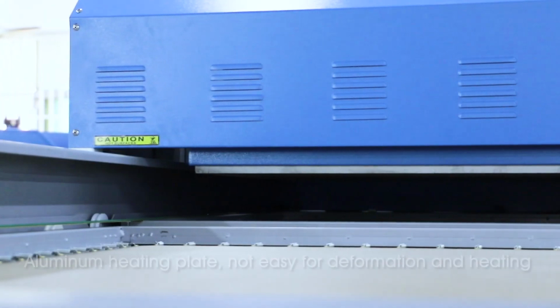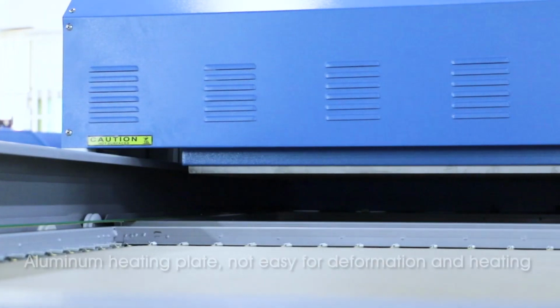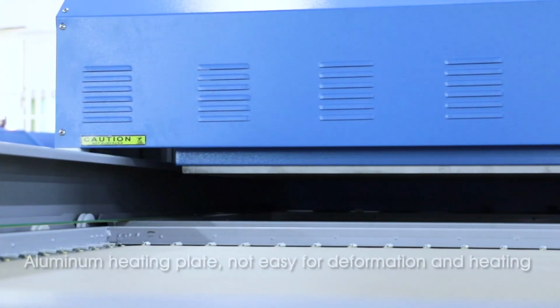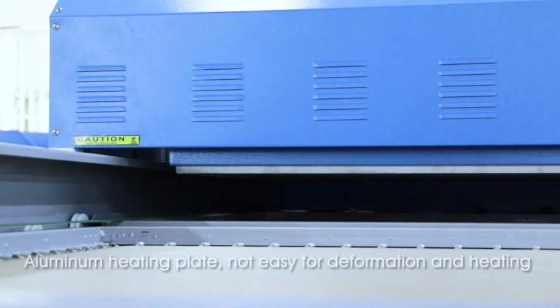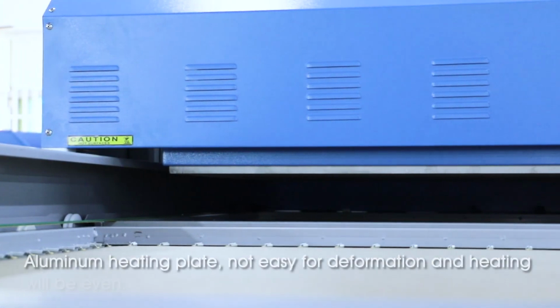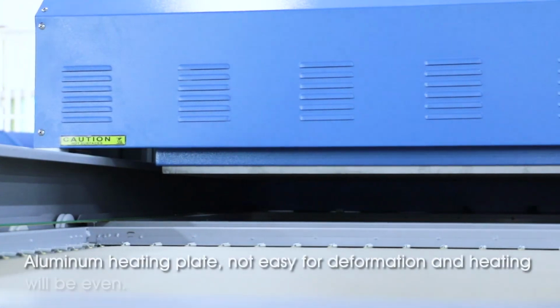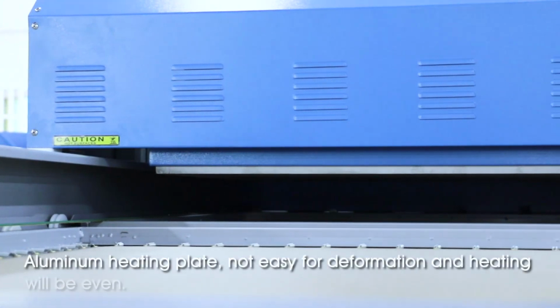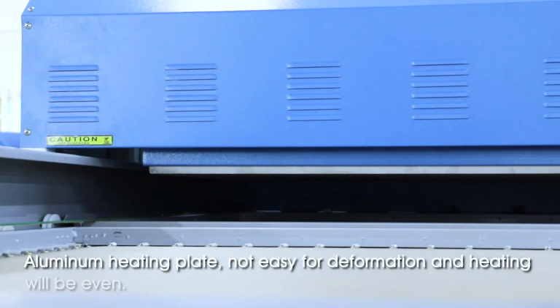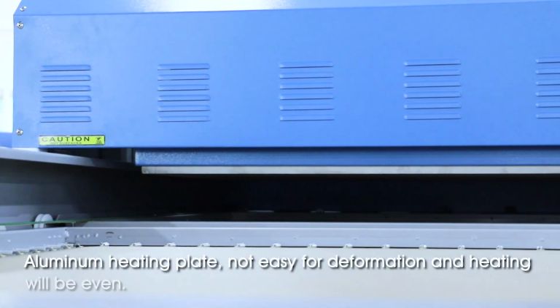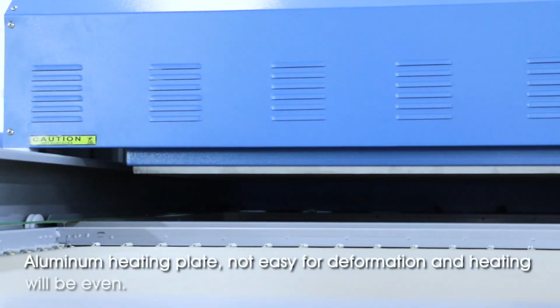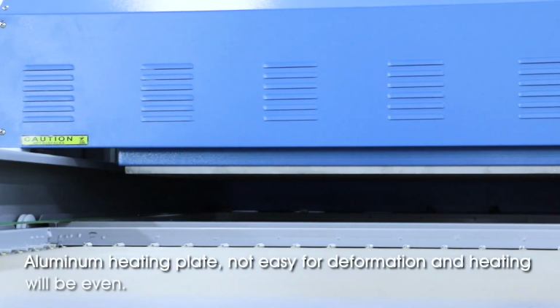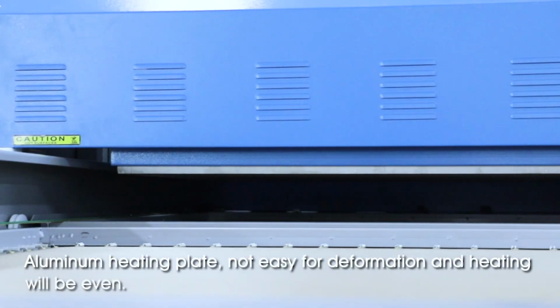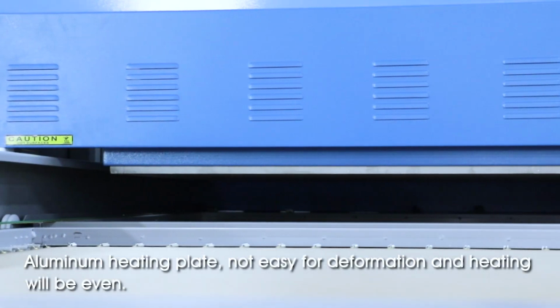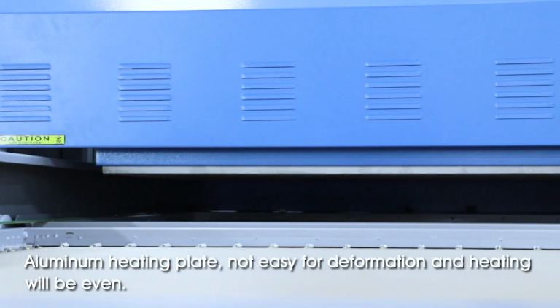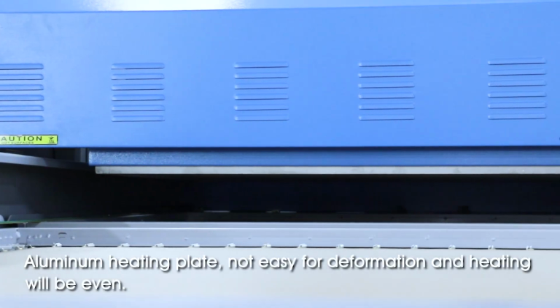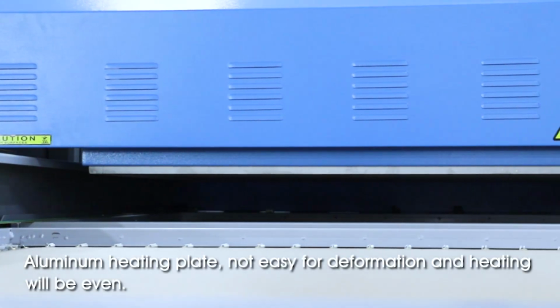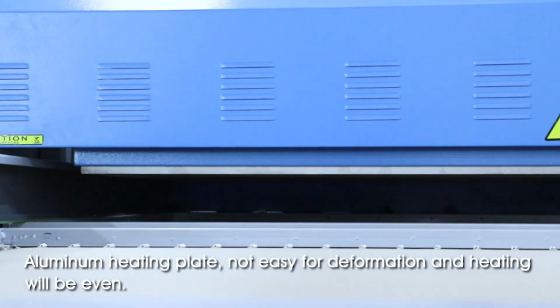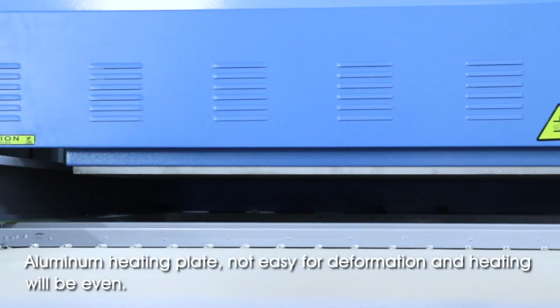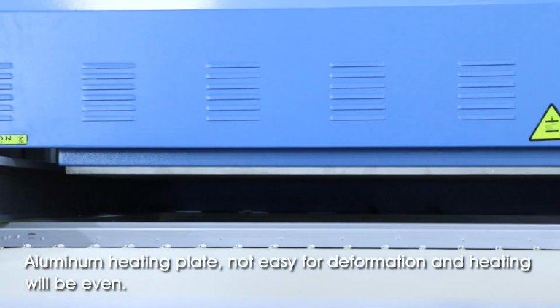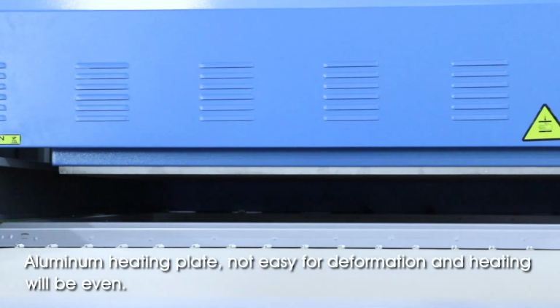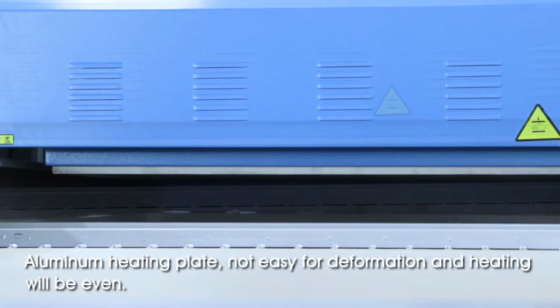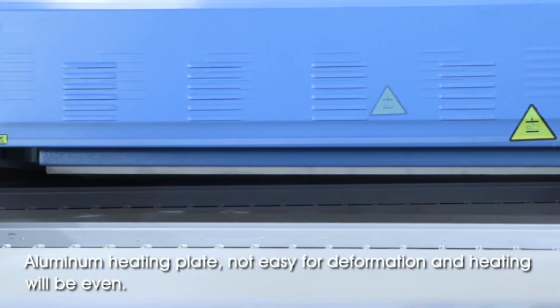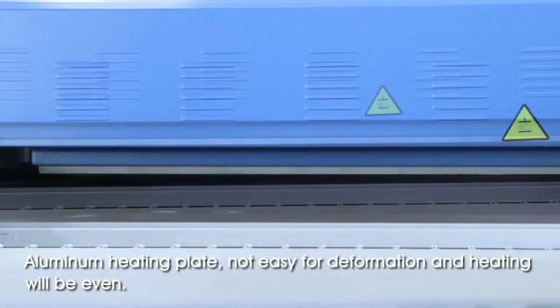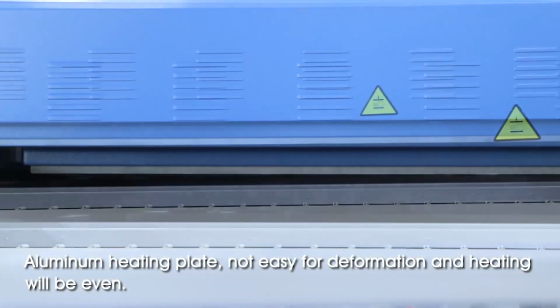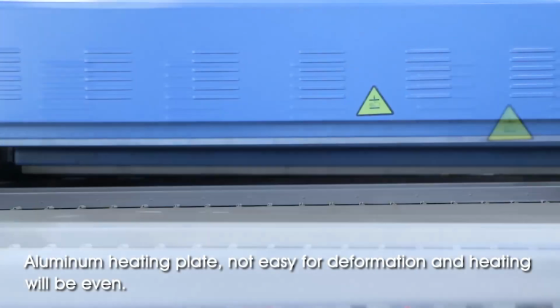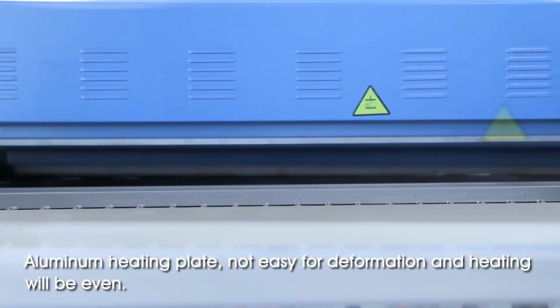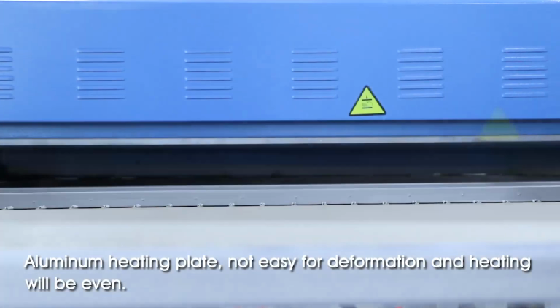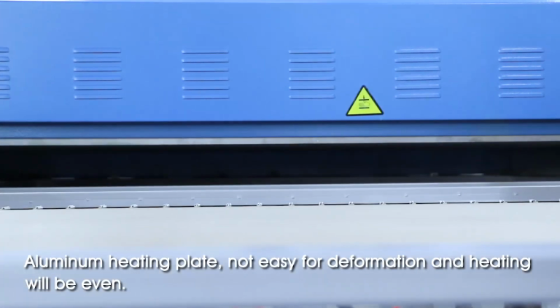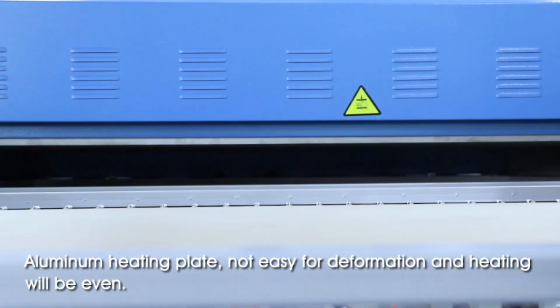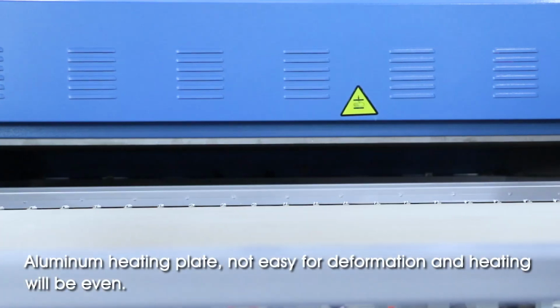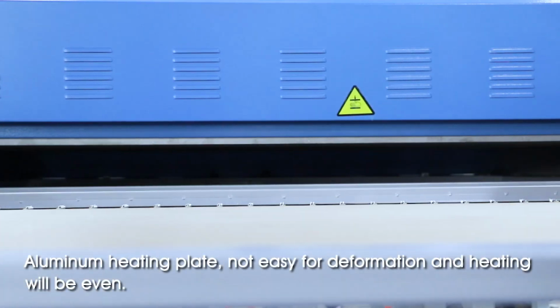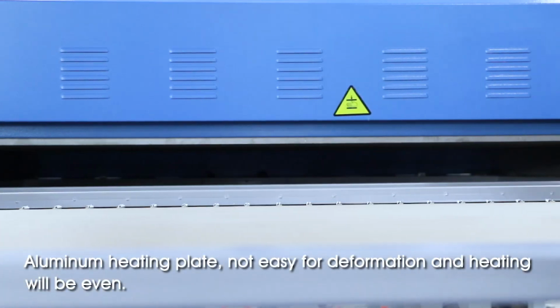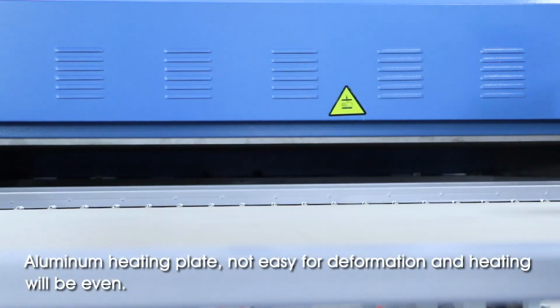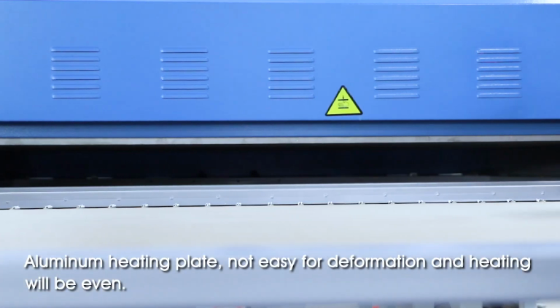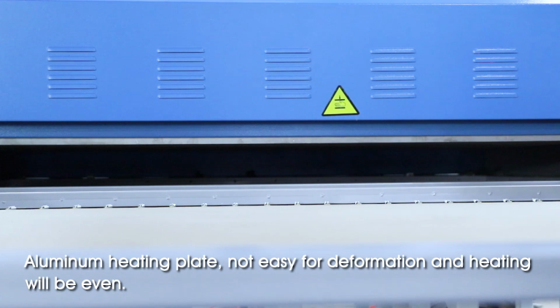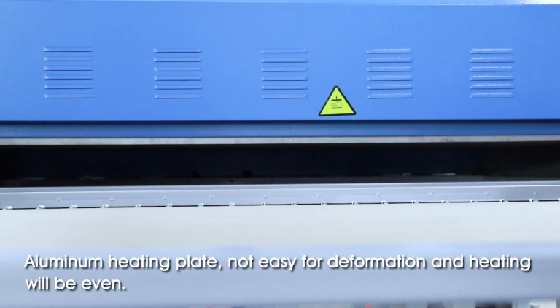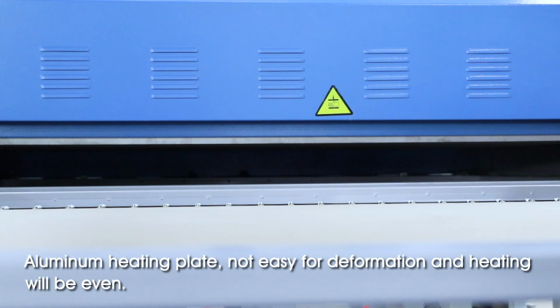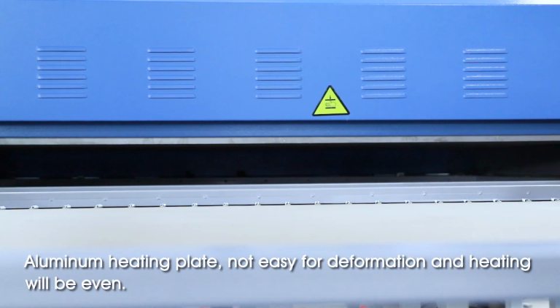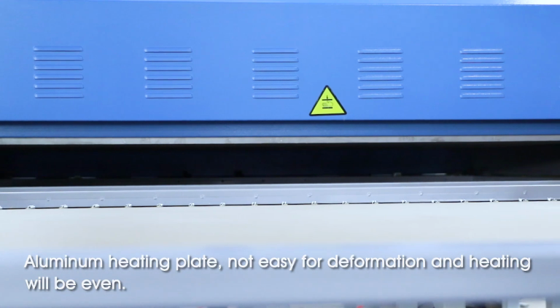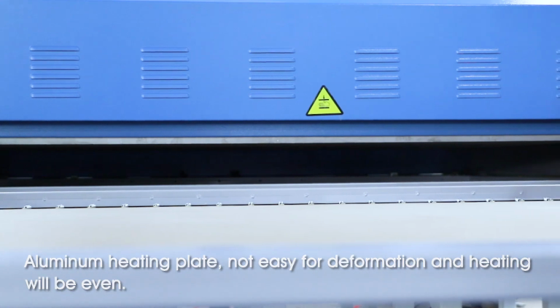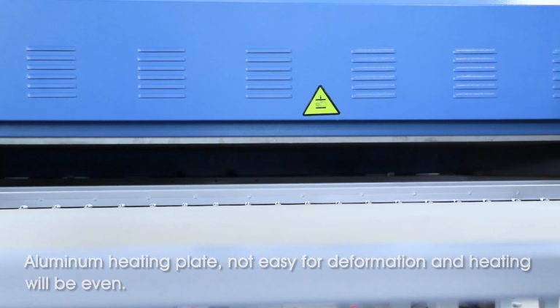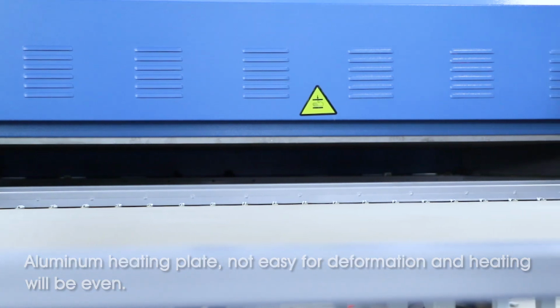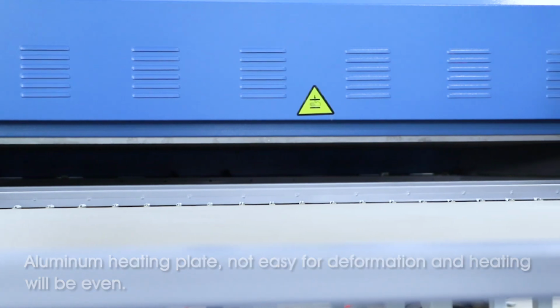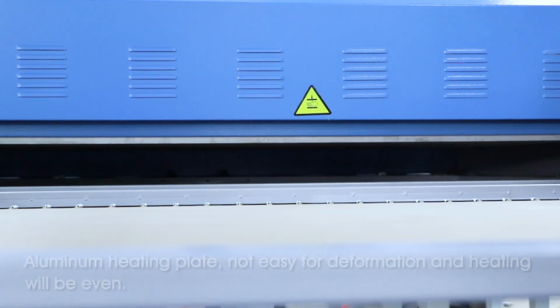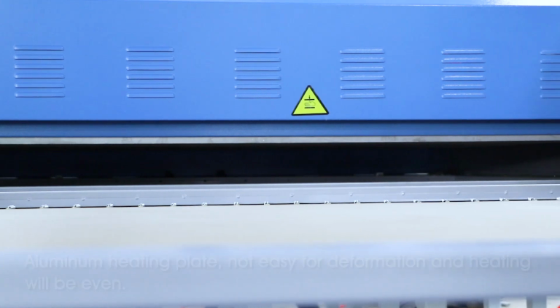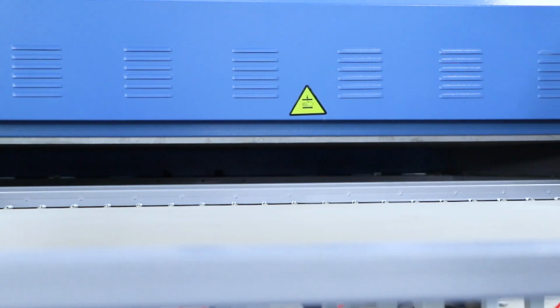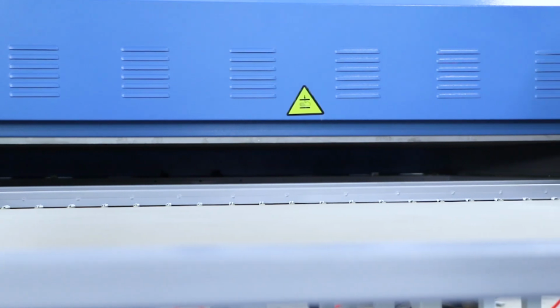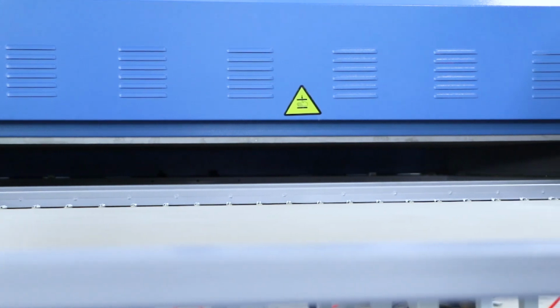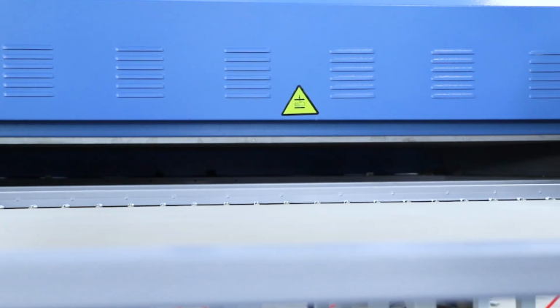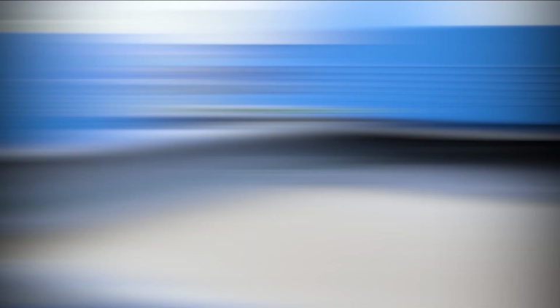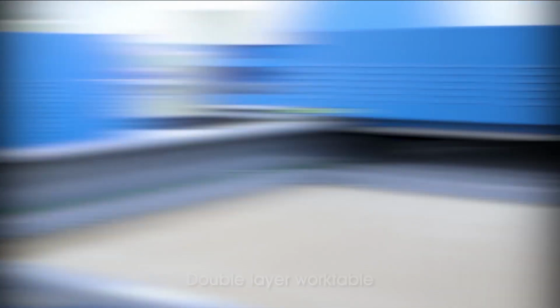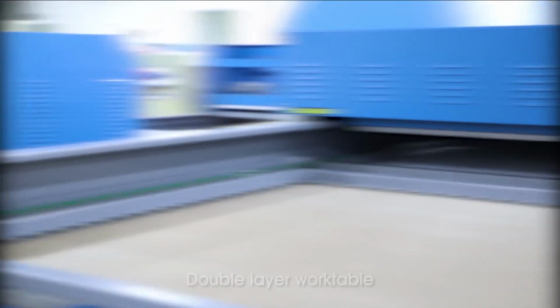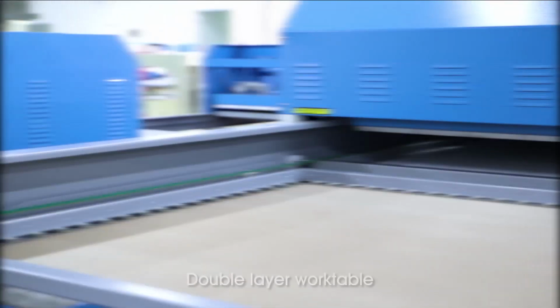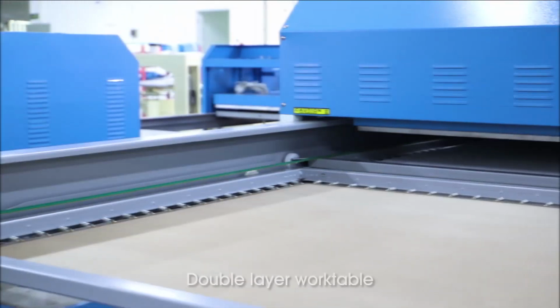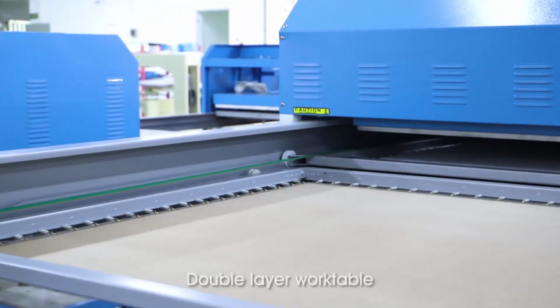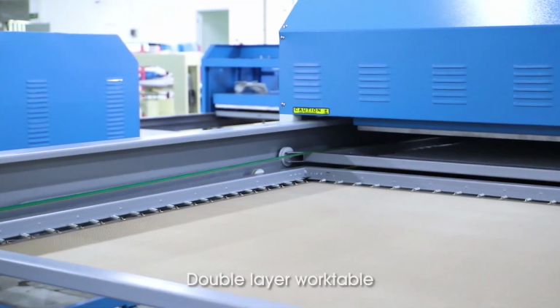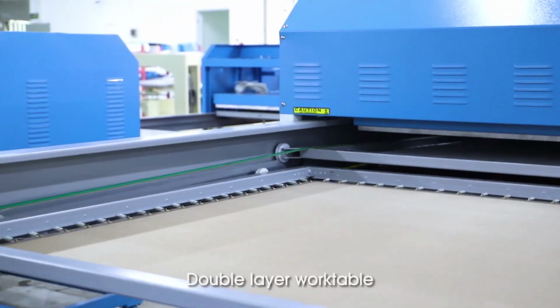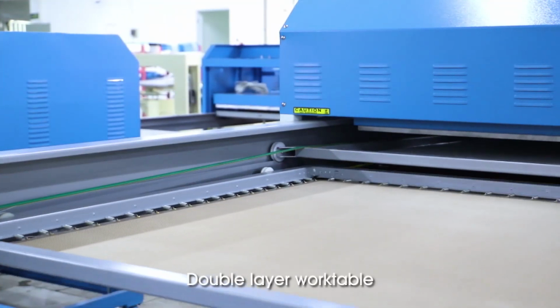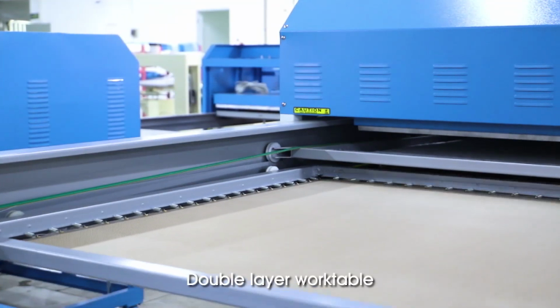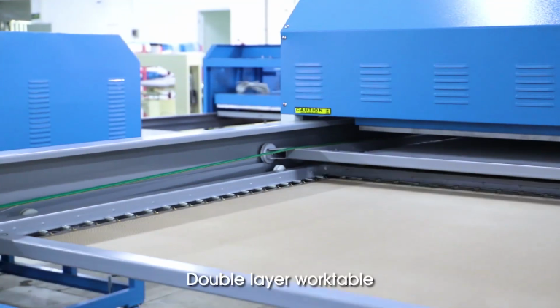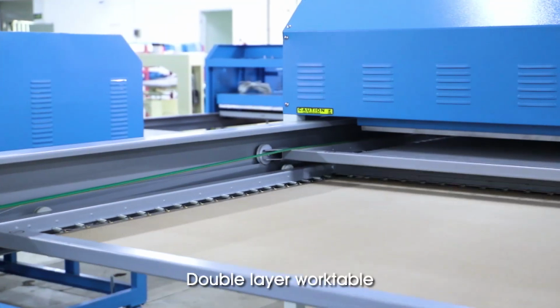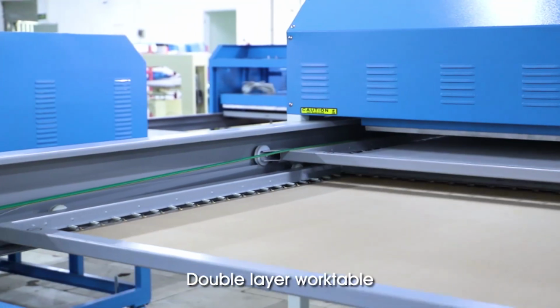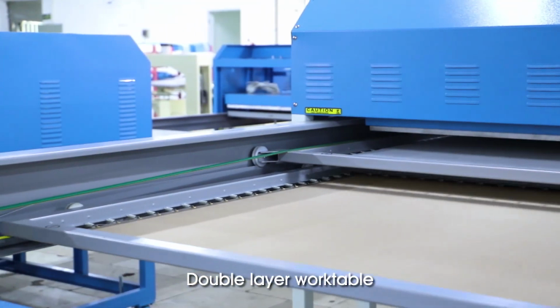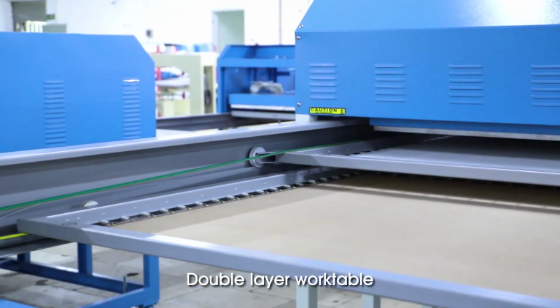Aluminum heating plate — not easy for deformation, and heating will be even. Double layer work table.